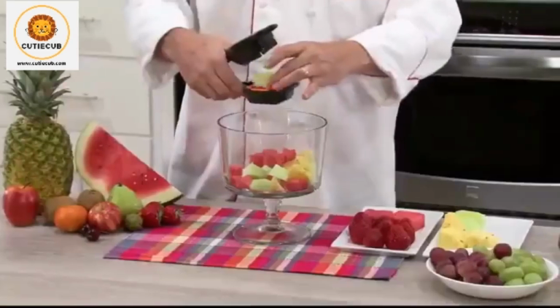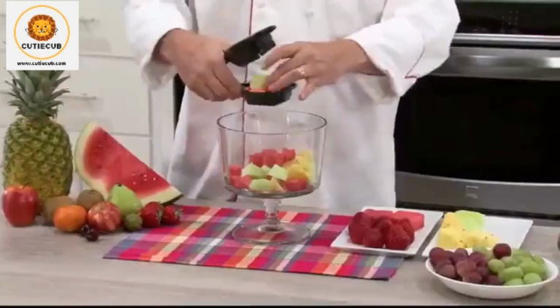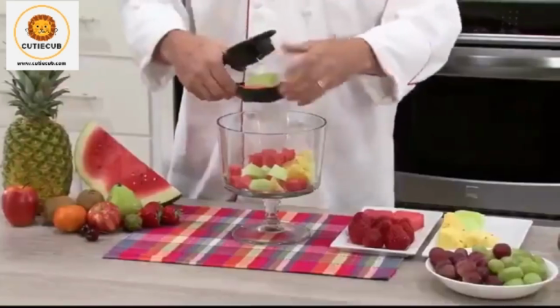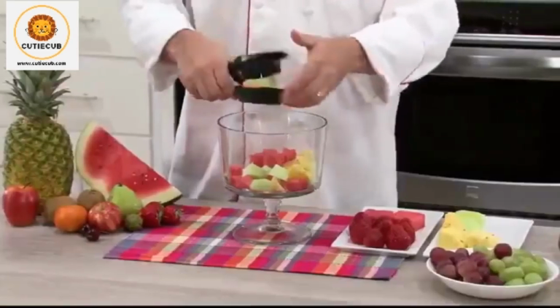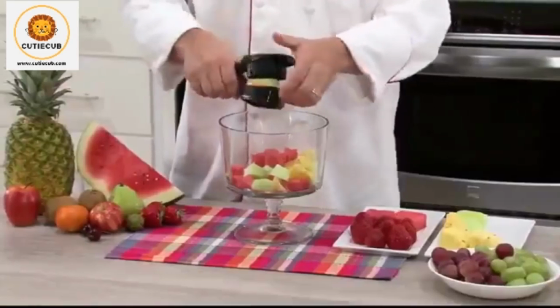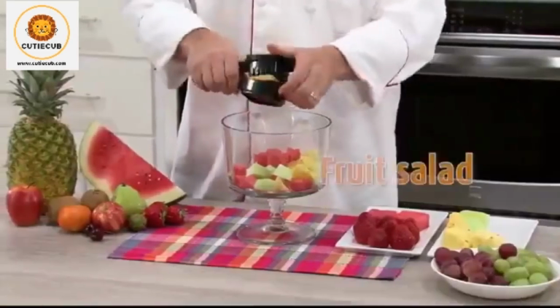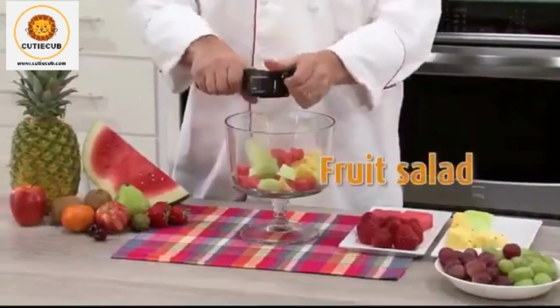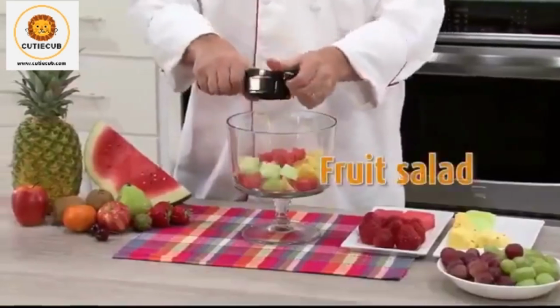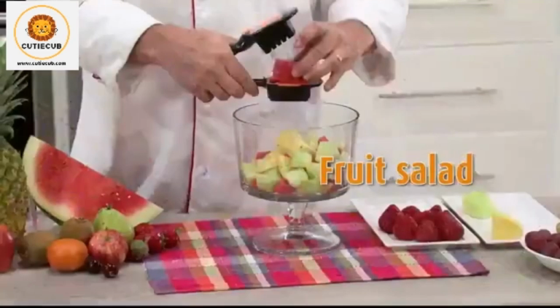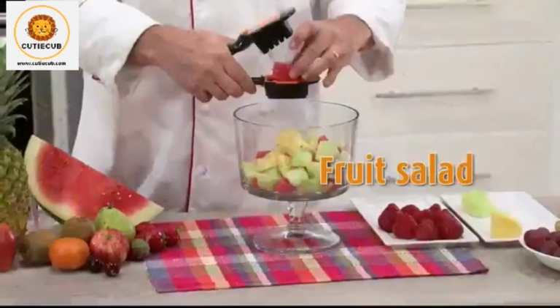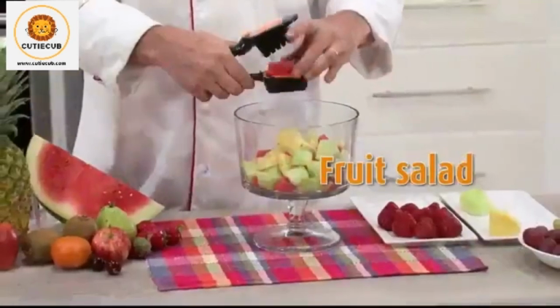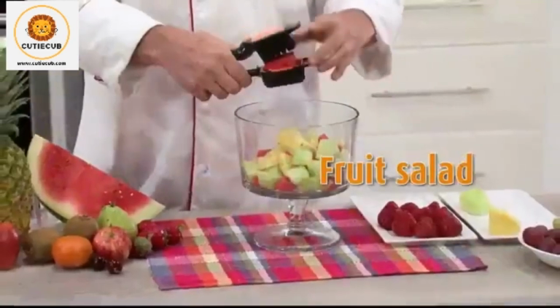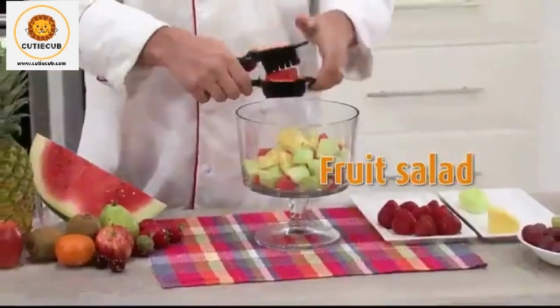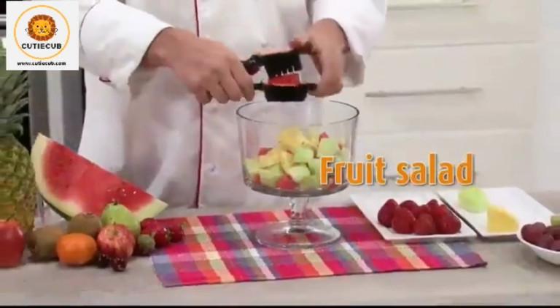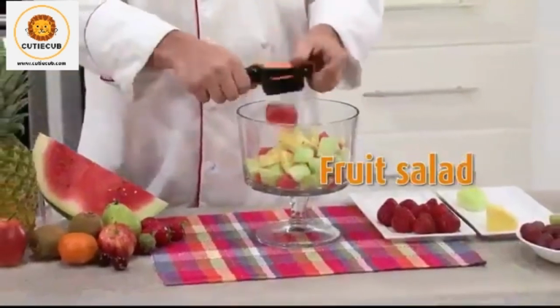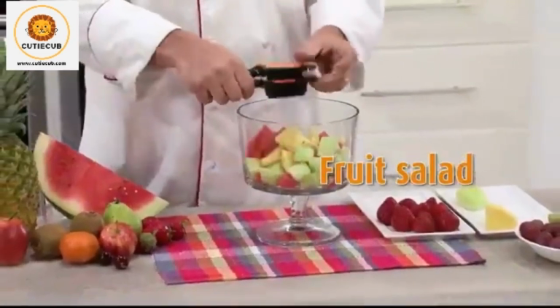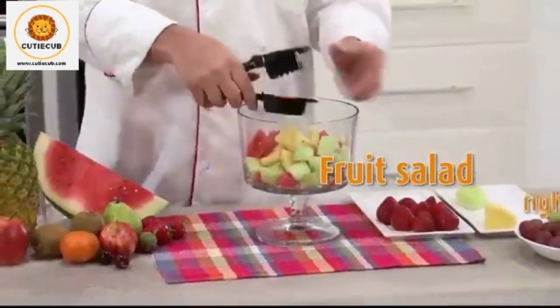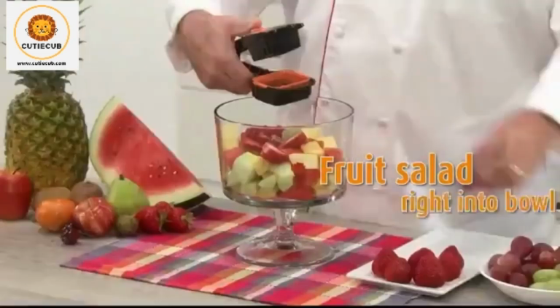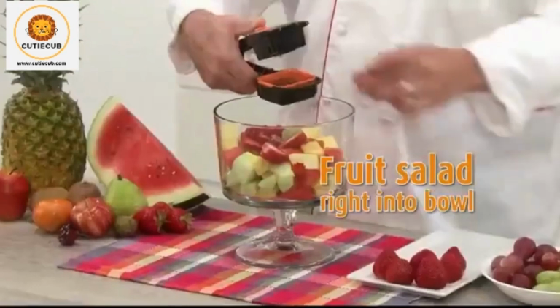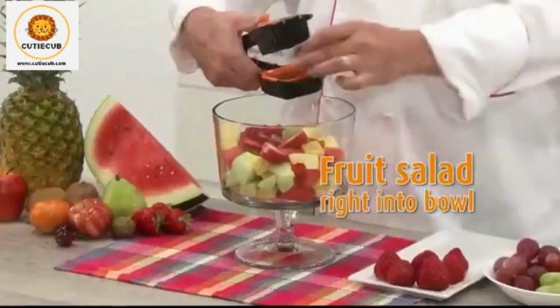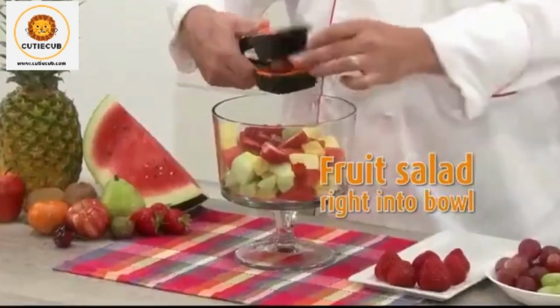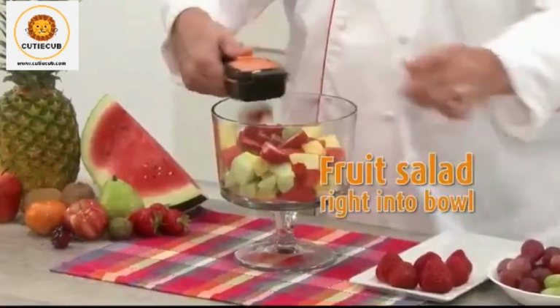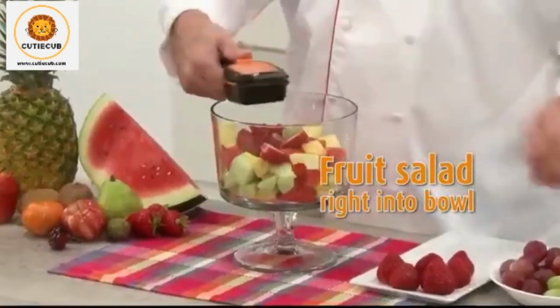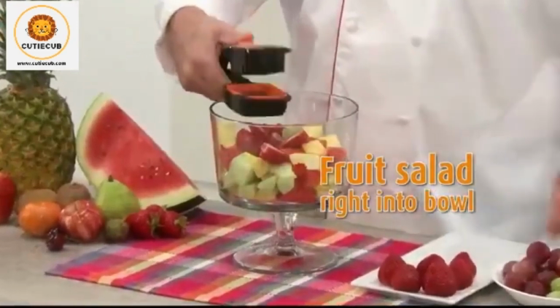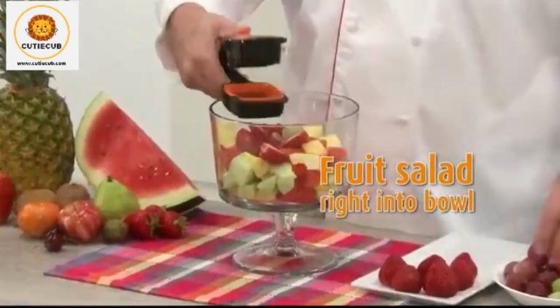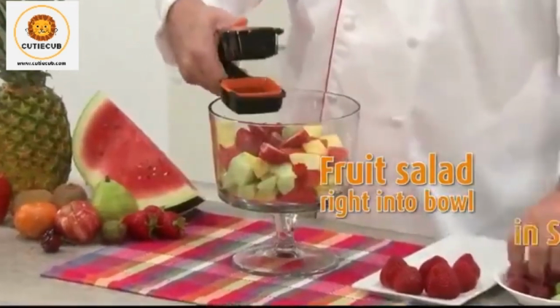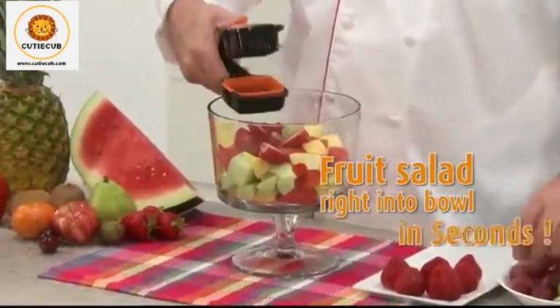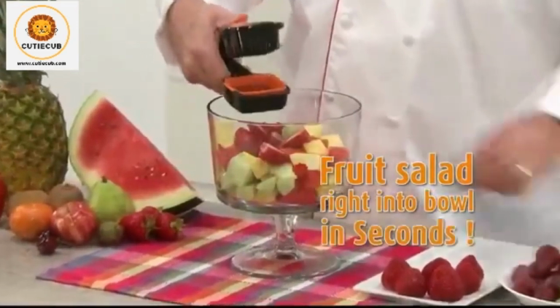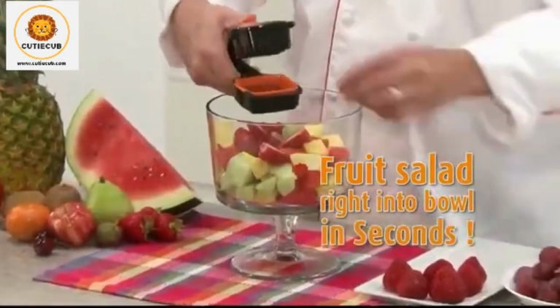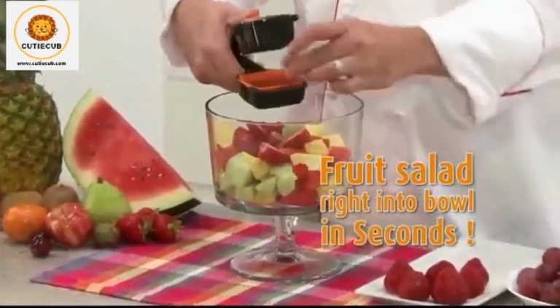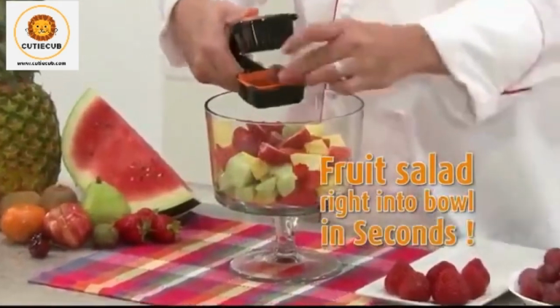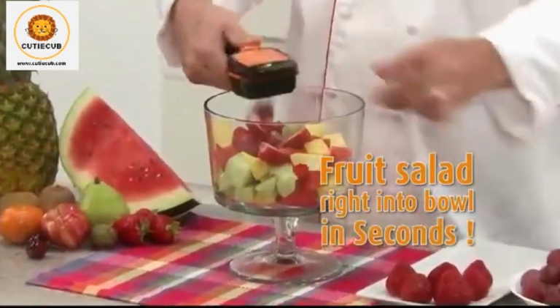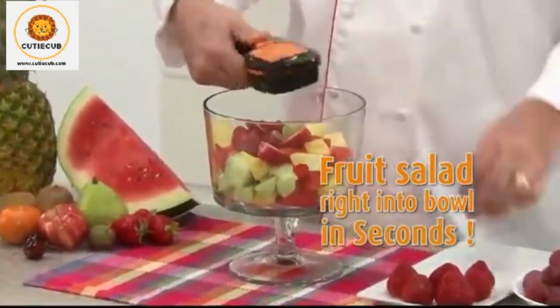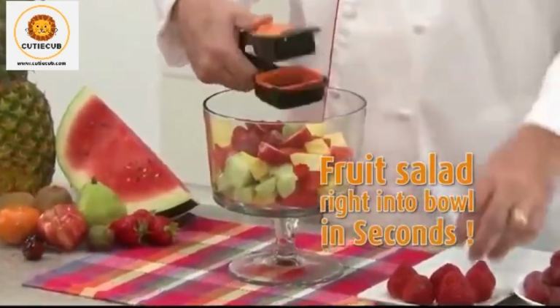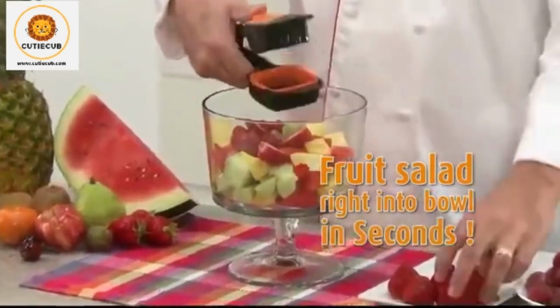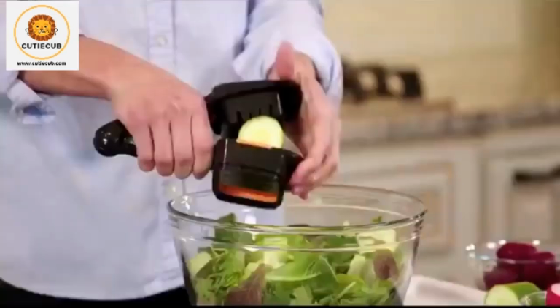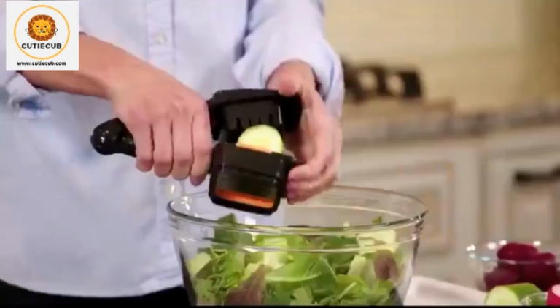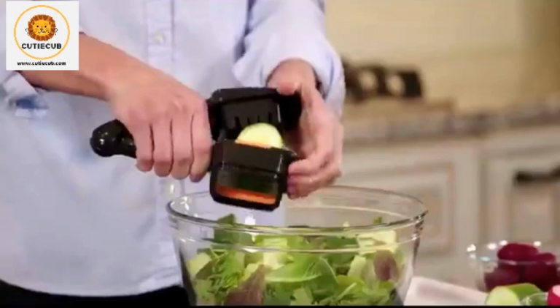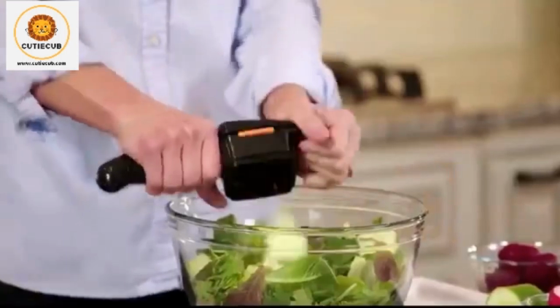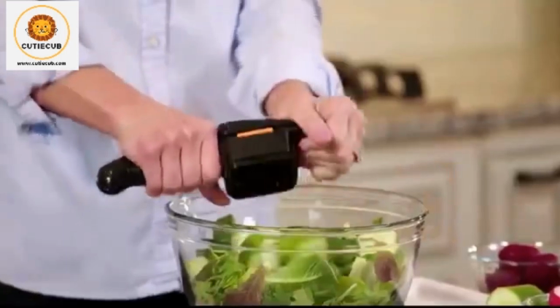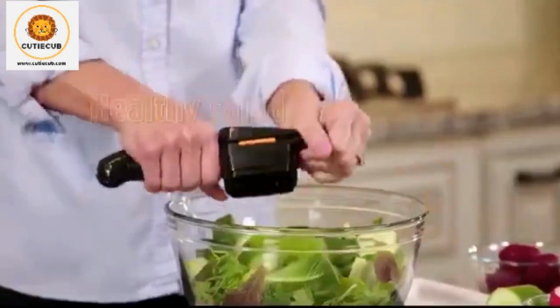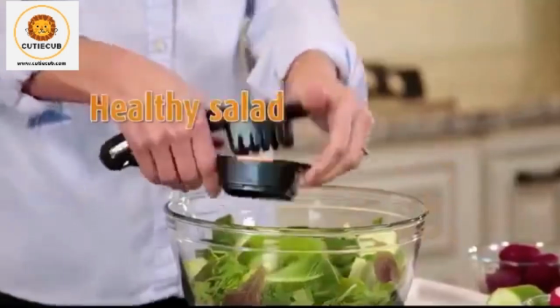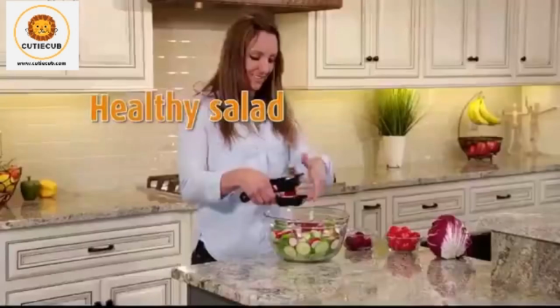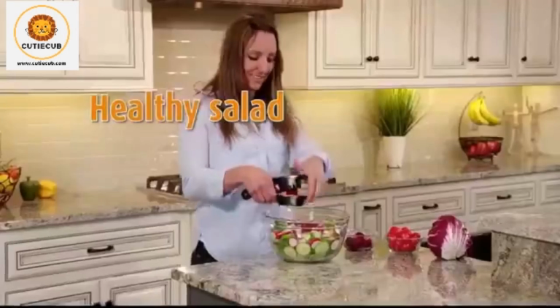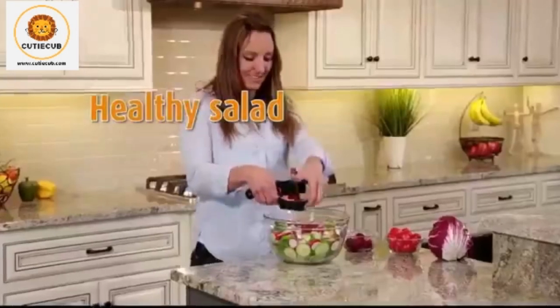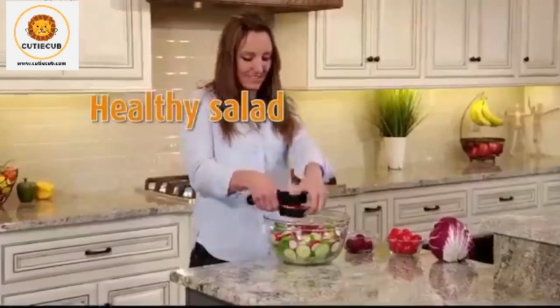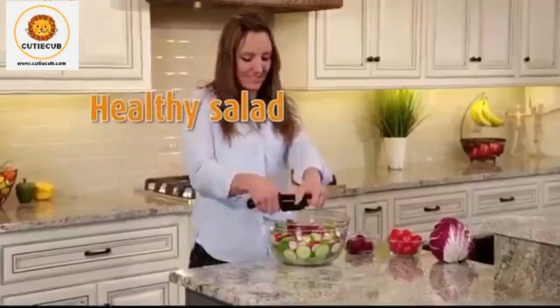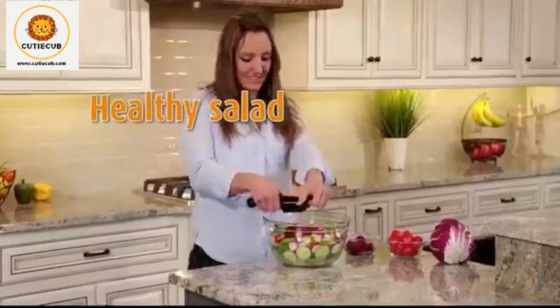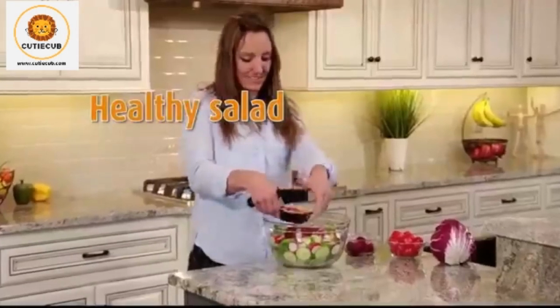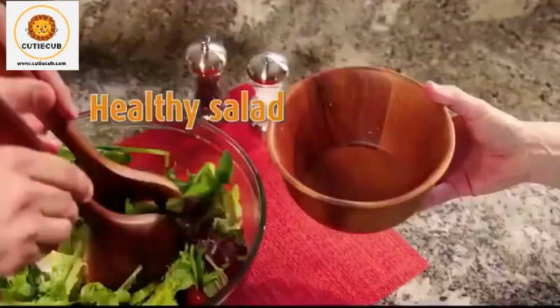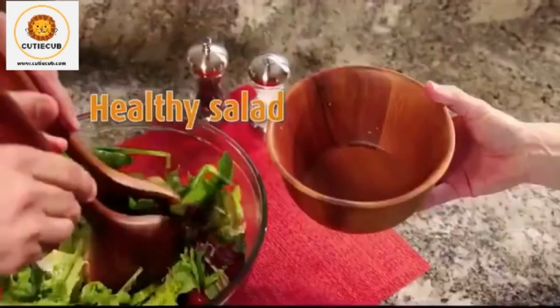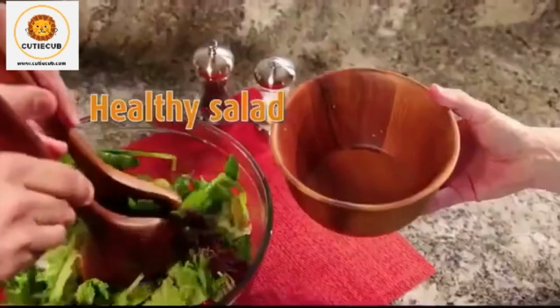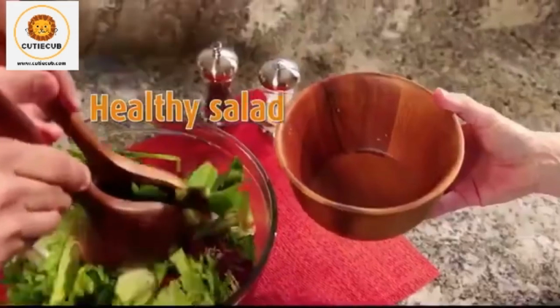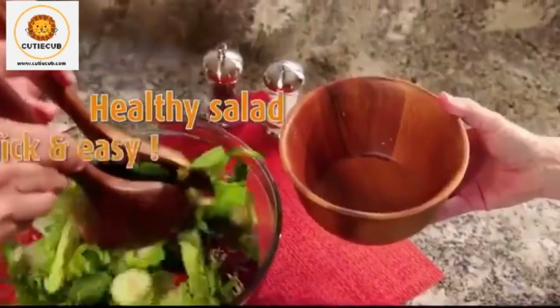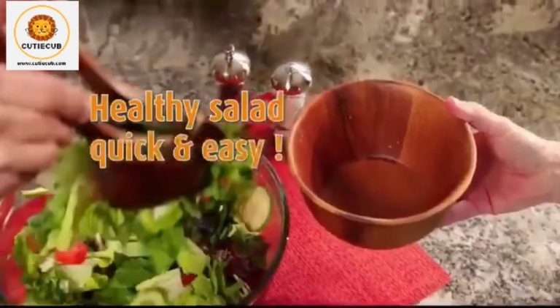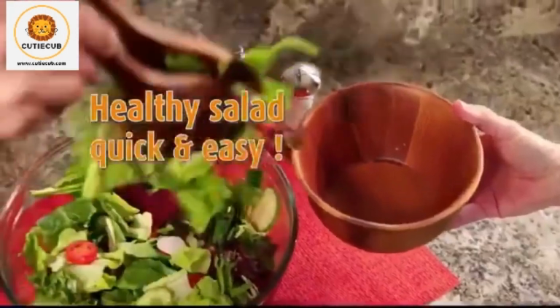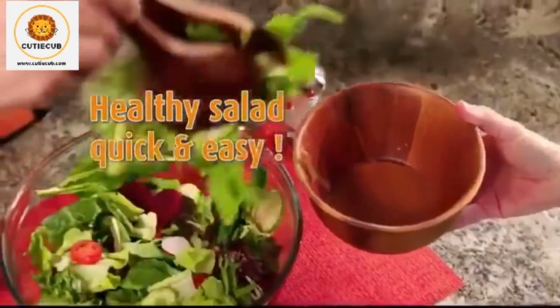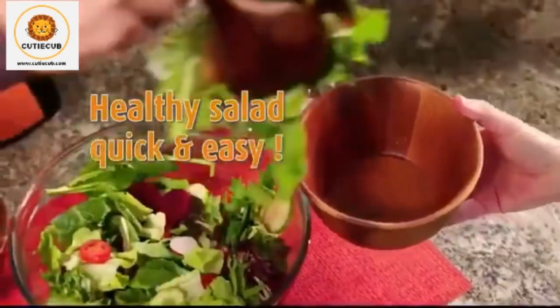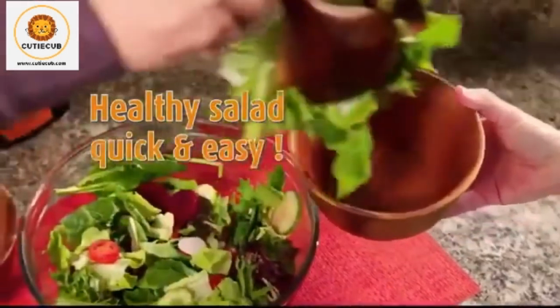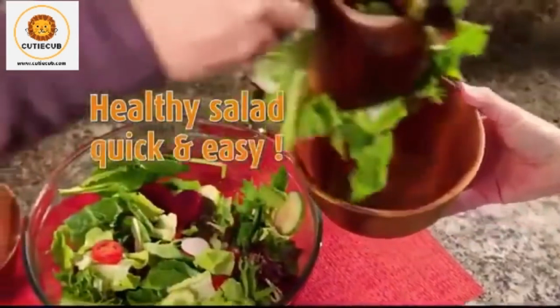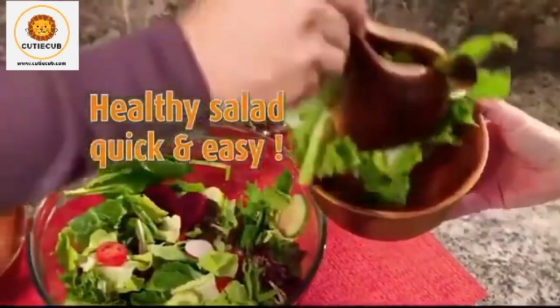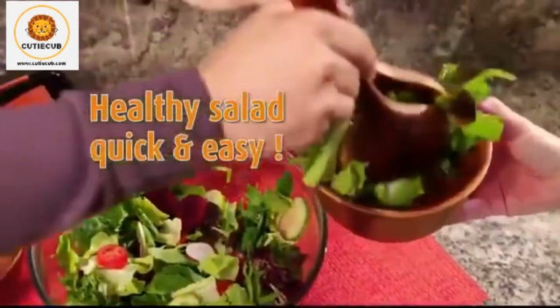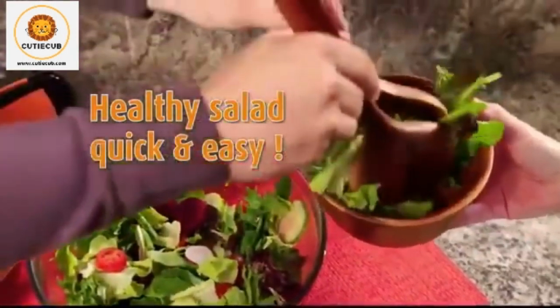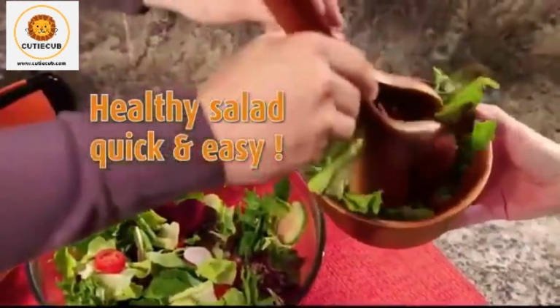Snap and slice a fruit salad for the kids right into the bowl in seconds. Slice up a healthy salad for a quick and easy meal on the go.